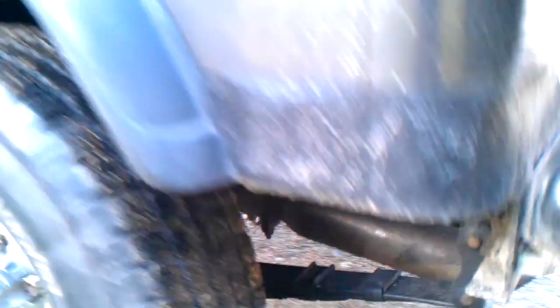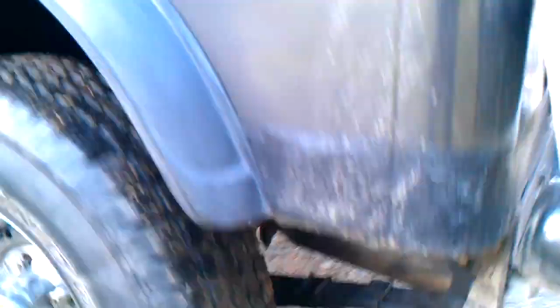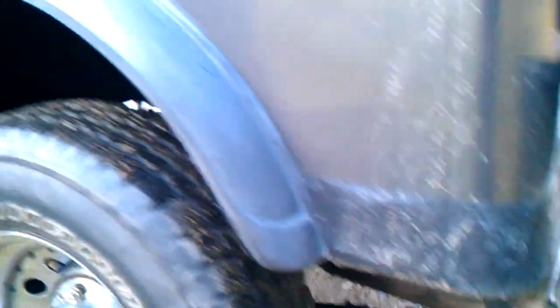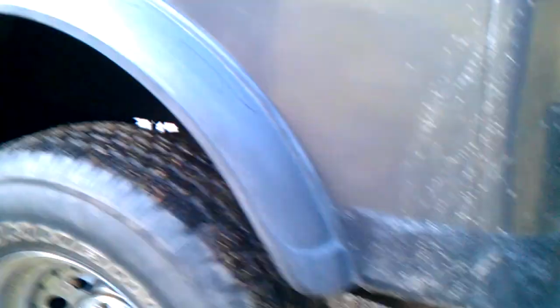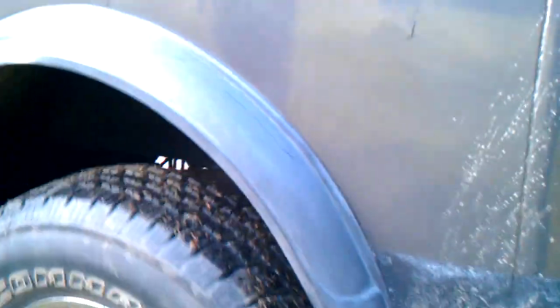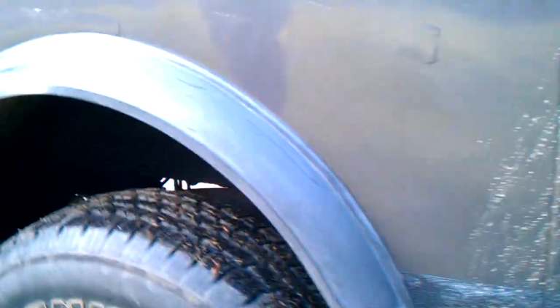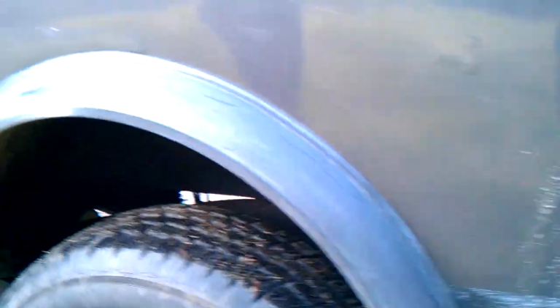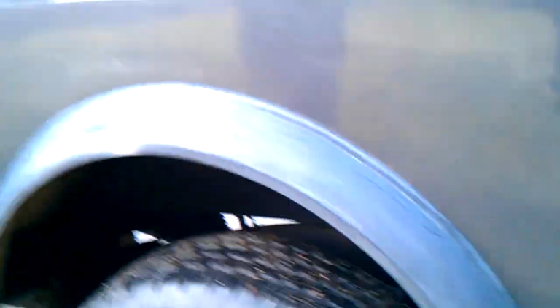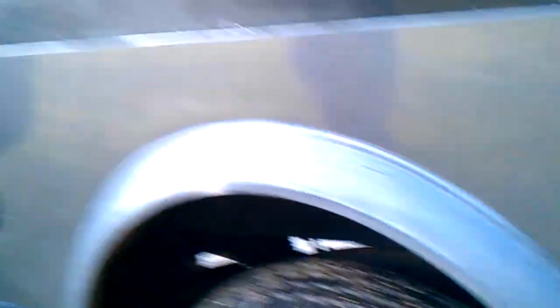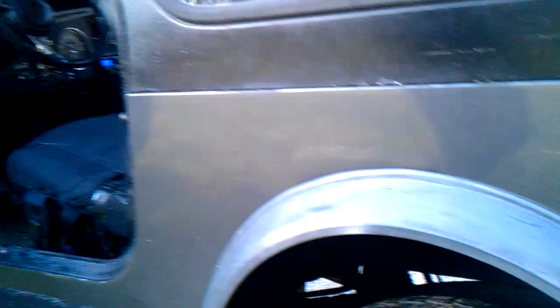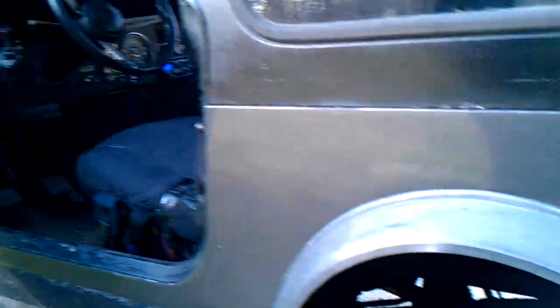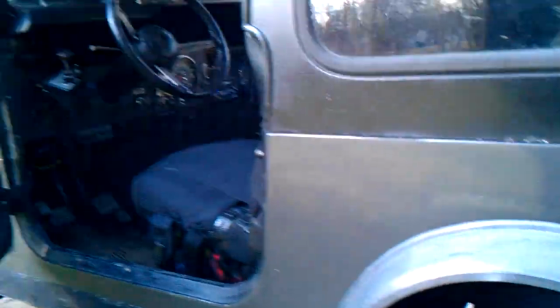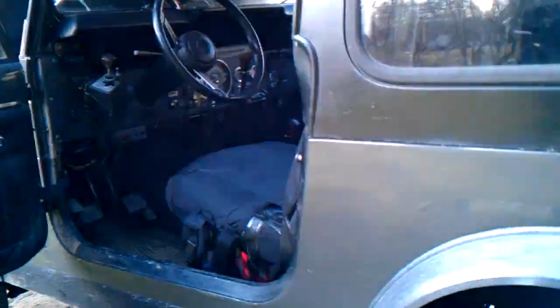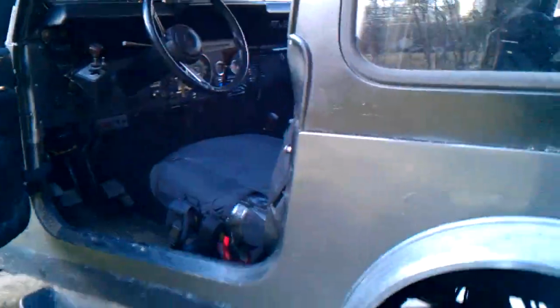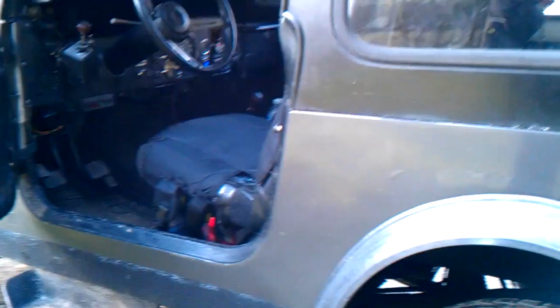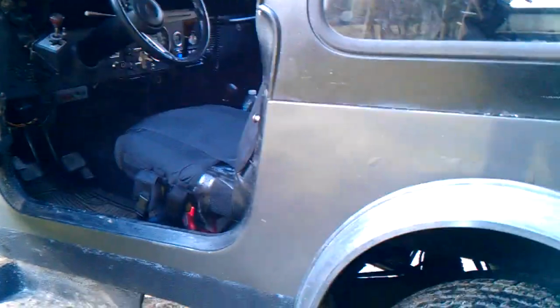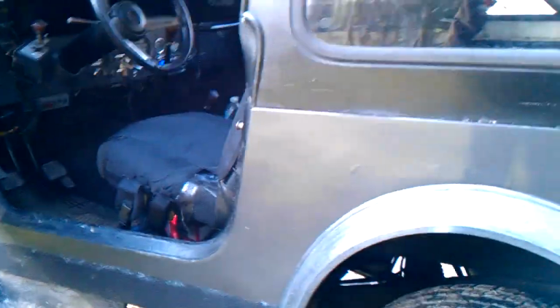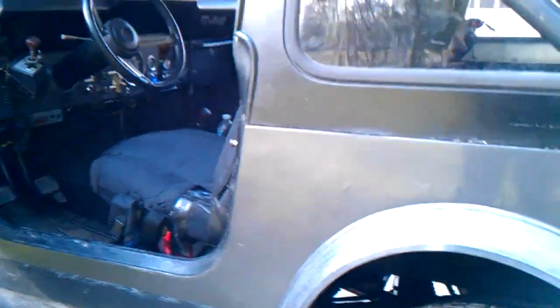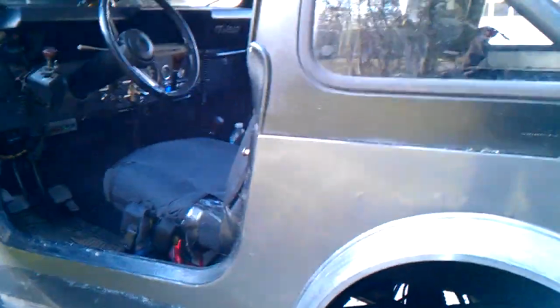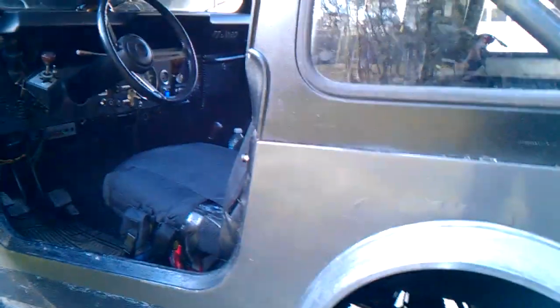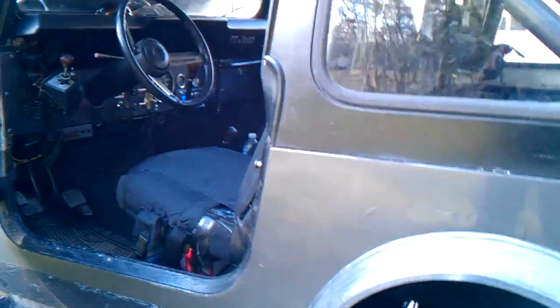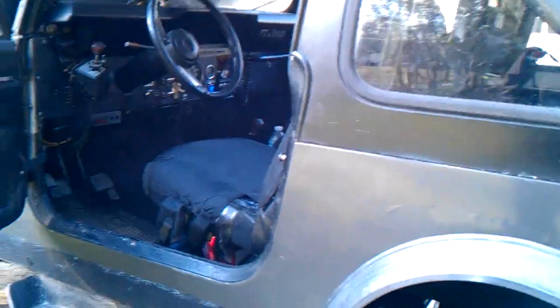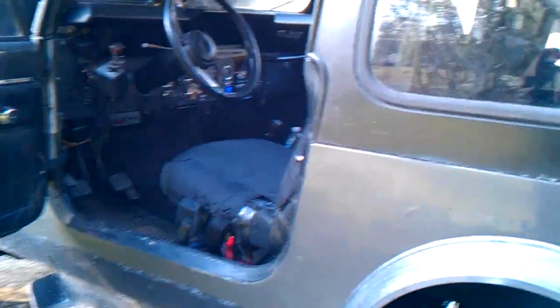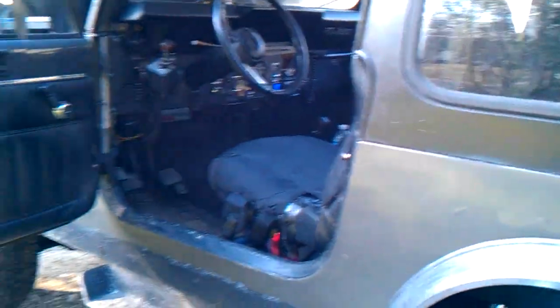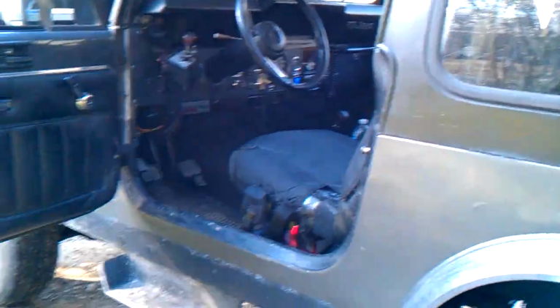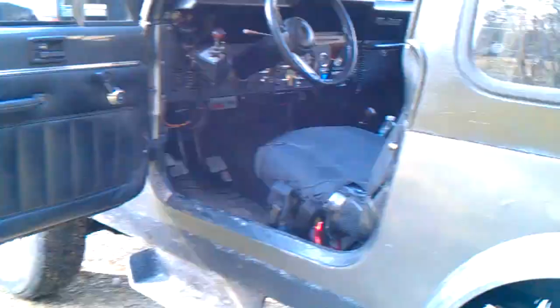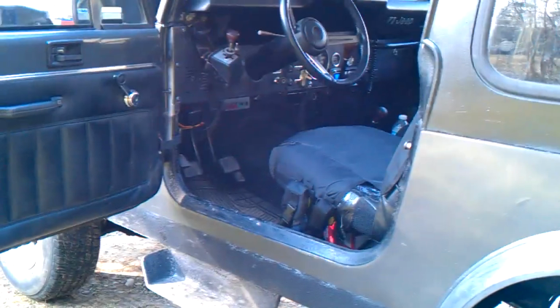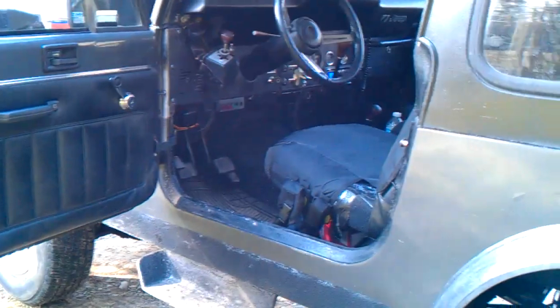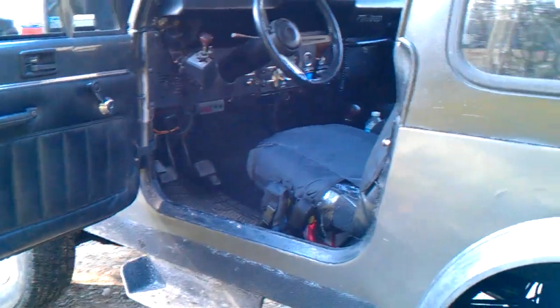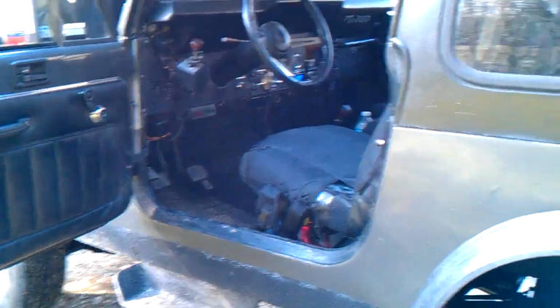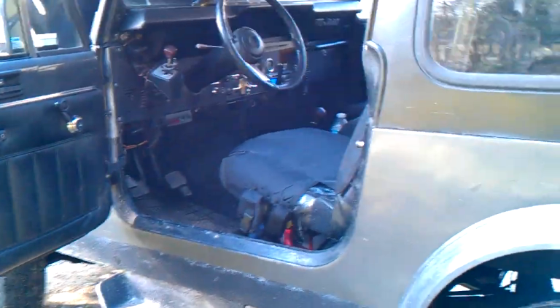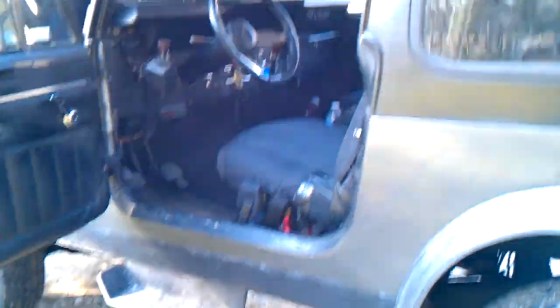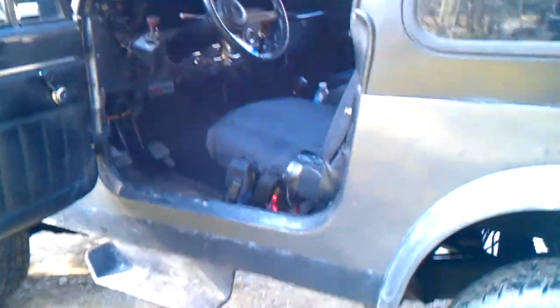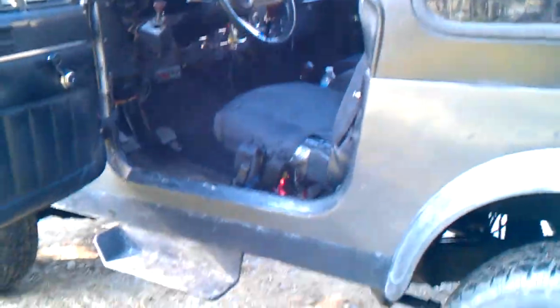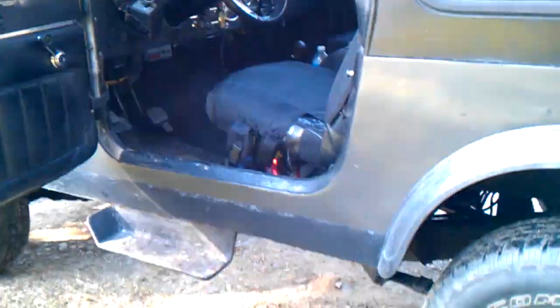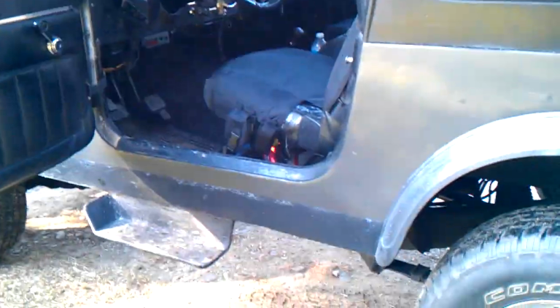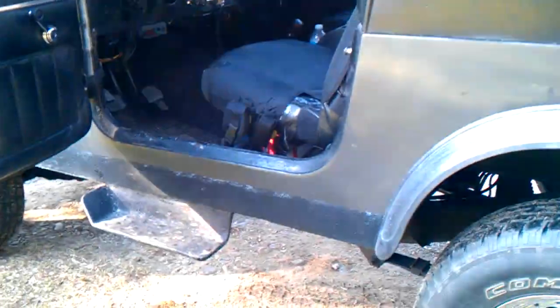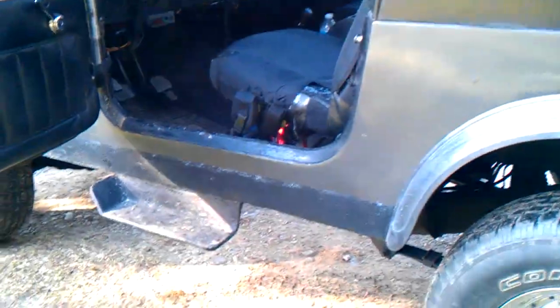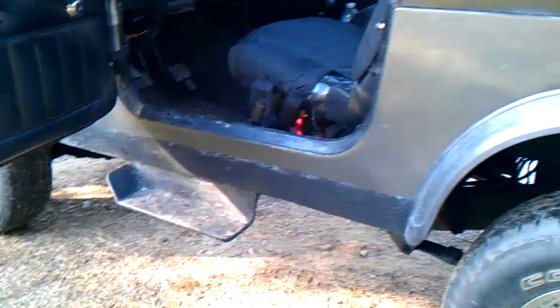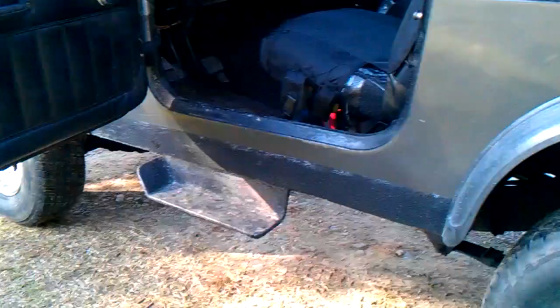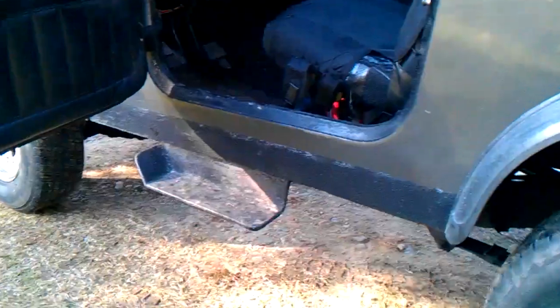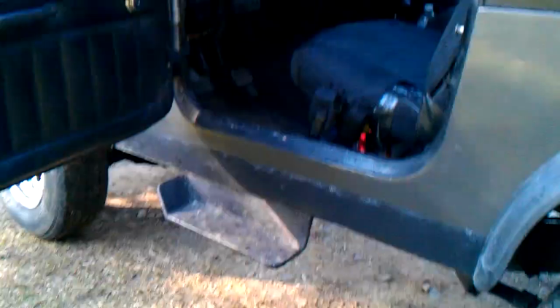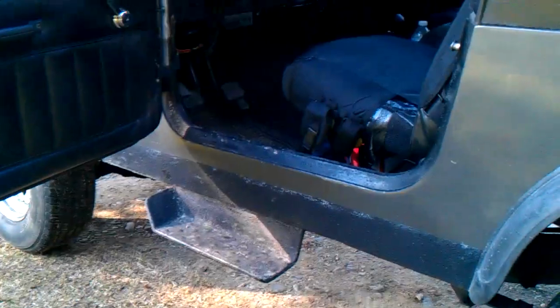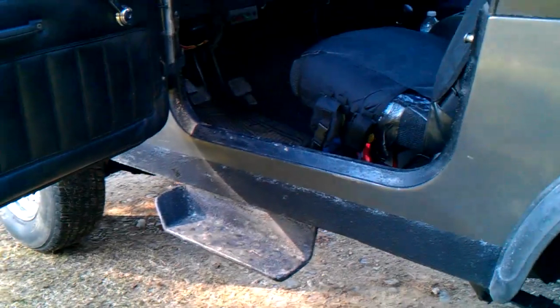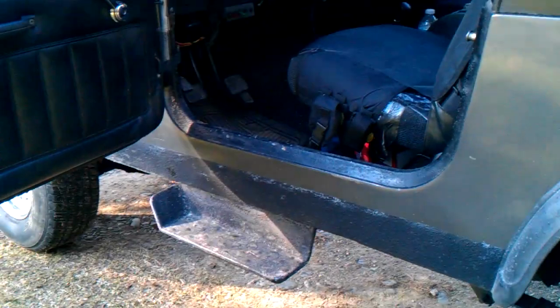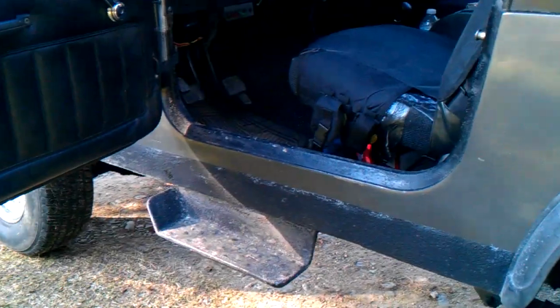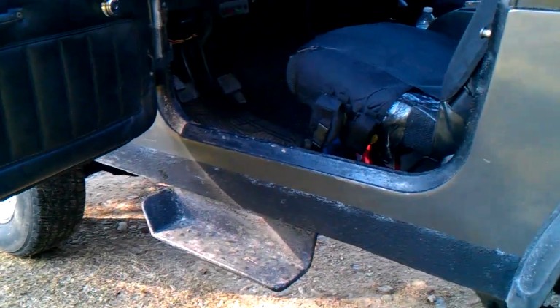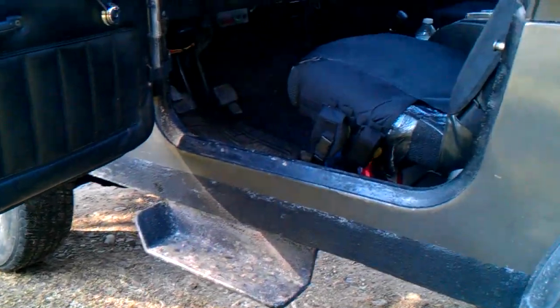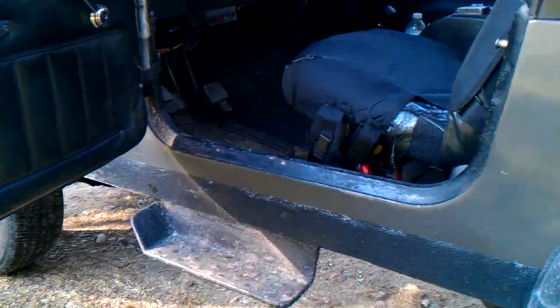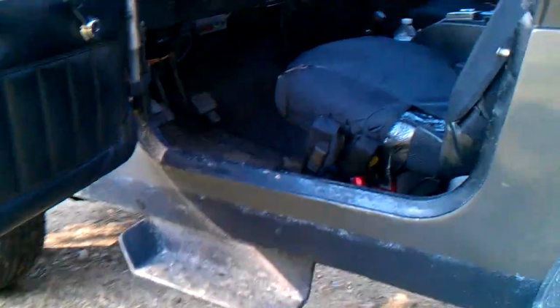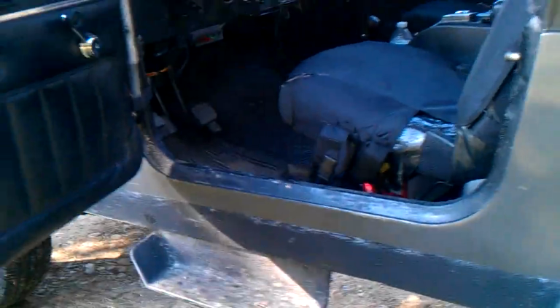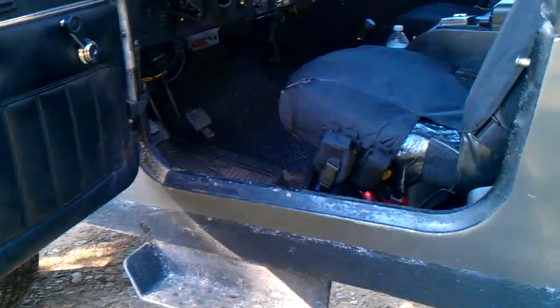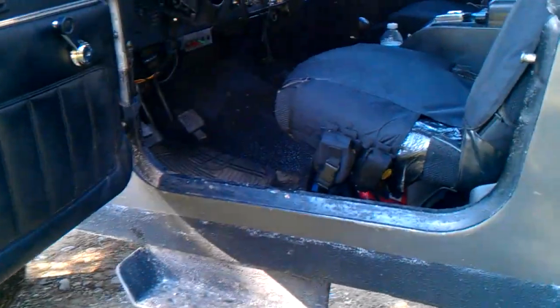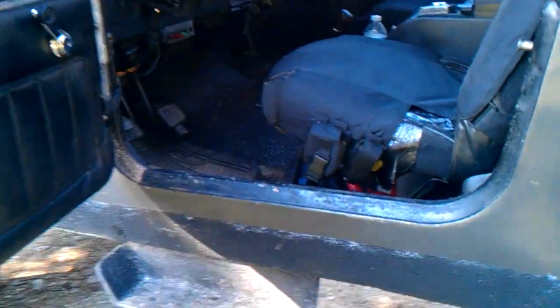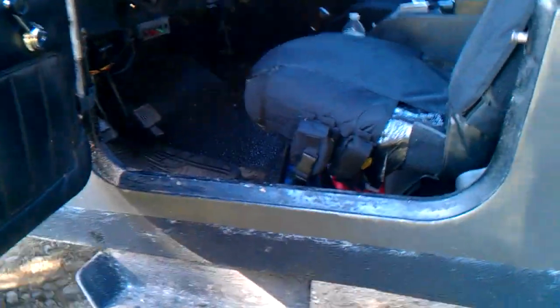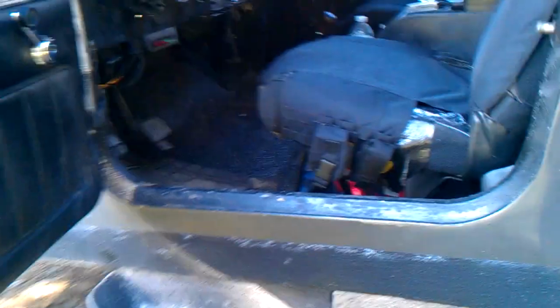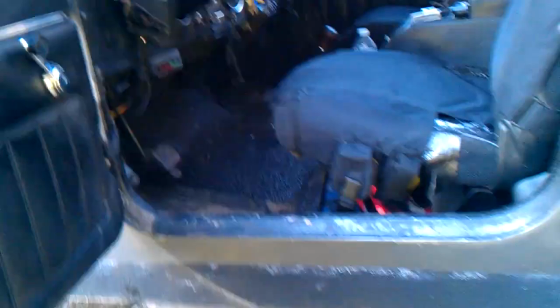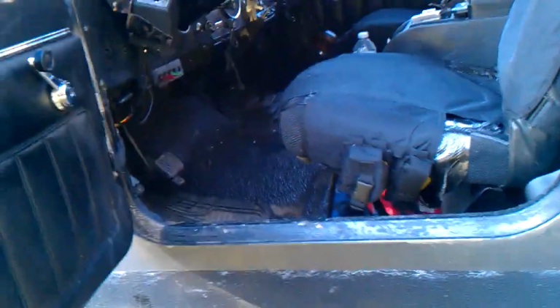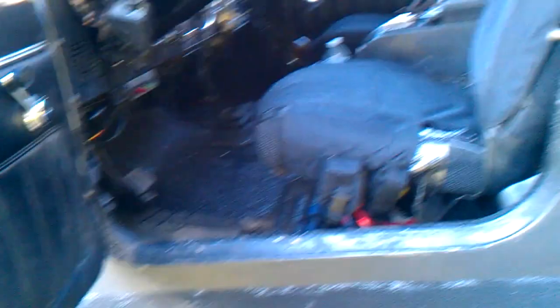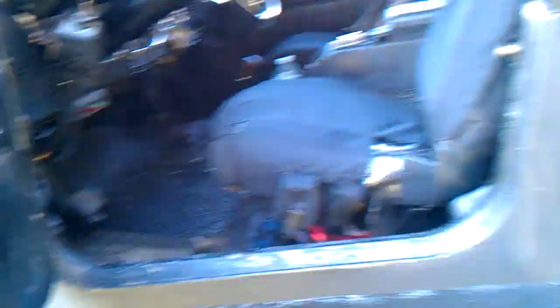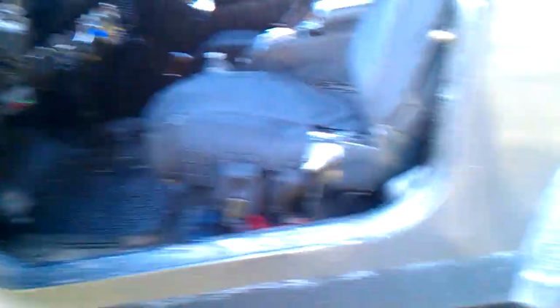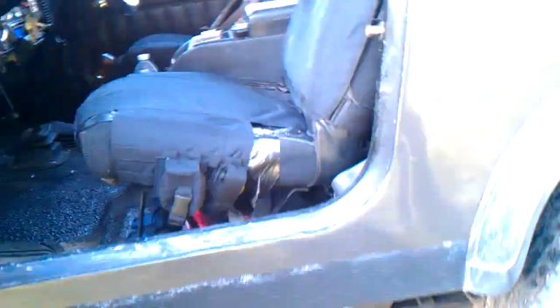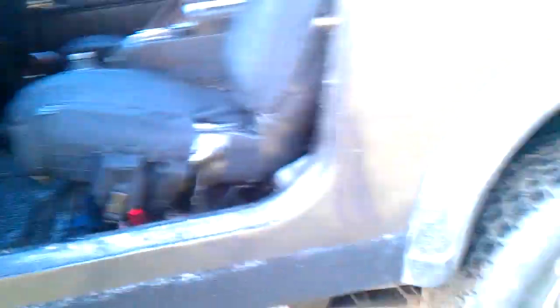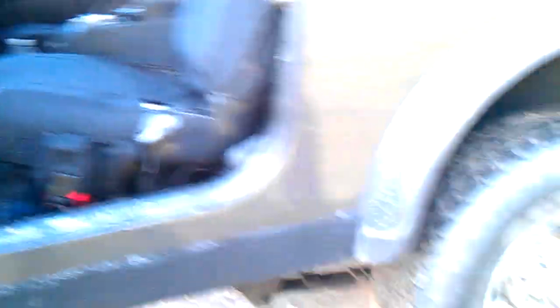Two and a half inch exhaust with a Flowmaster muffler. I don't know what series, but it sounds good.